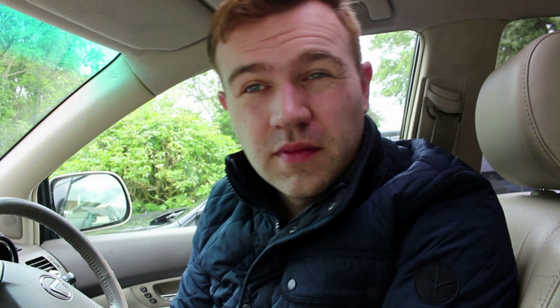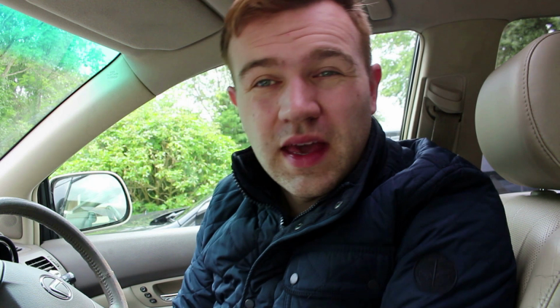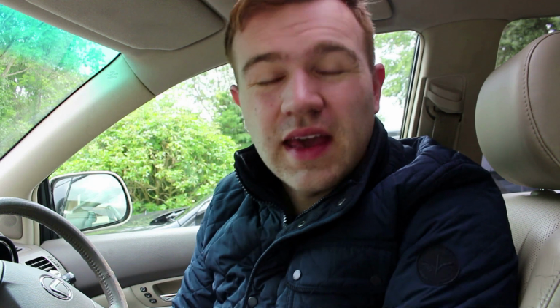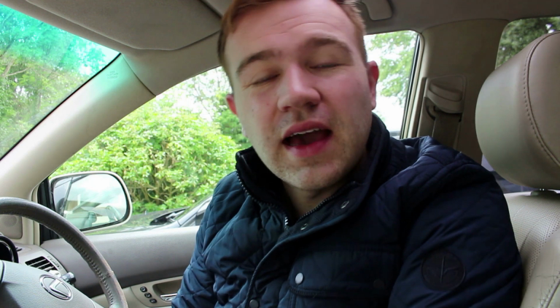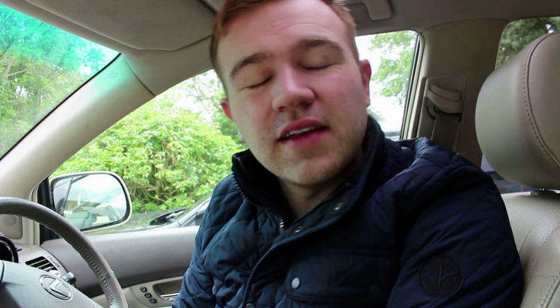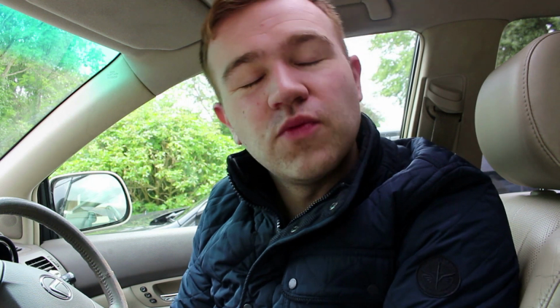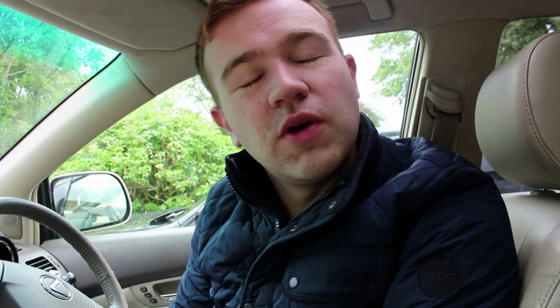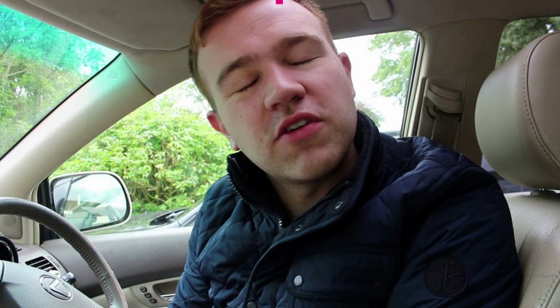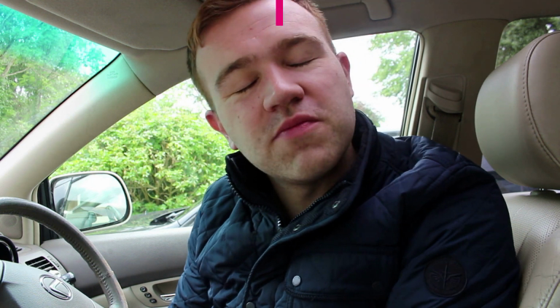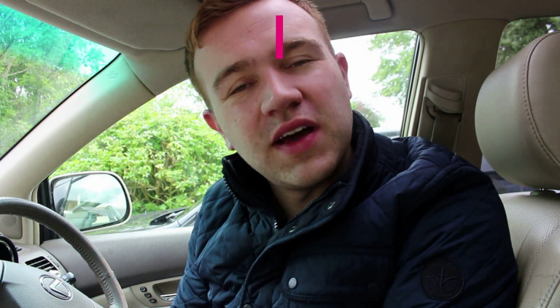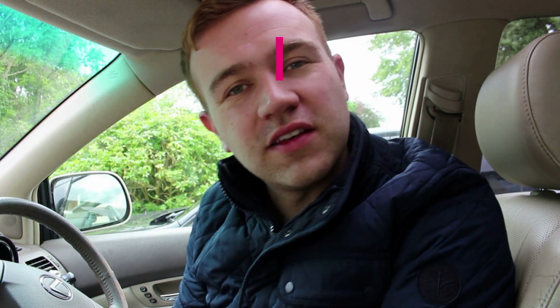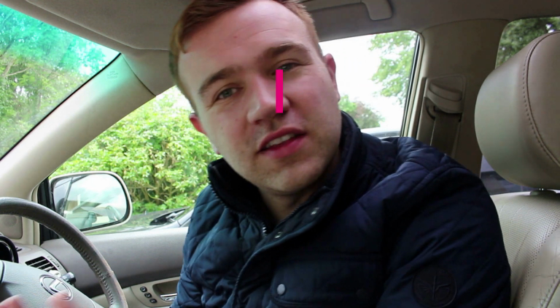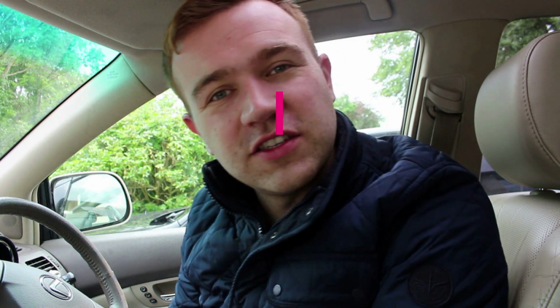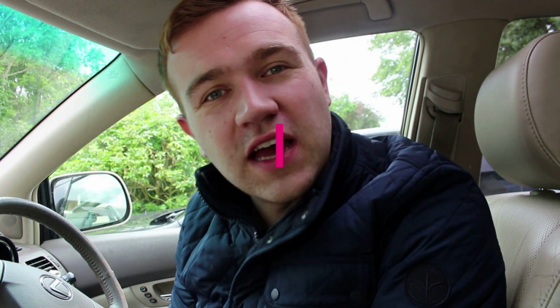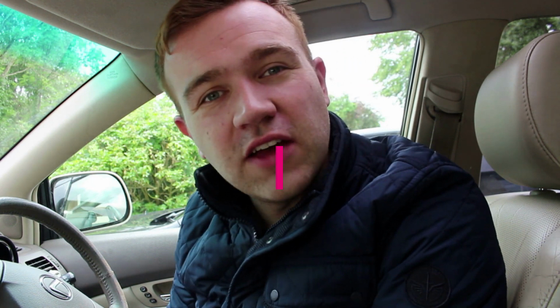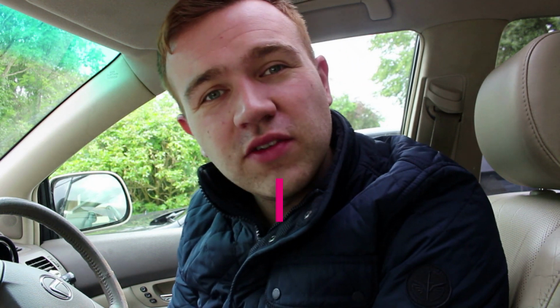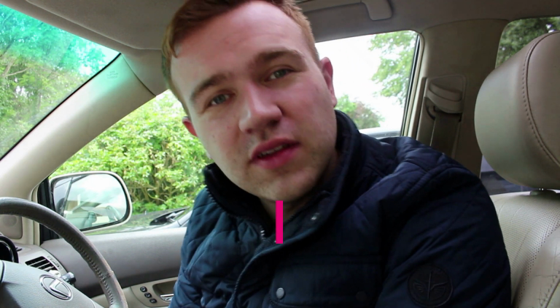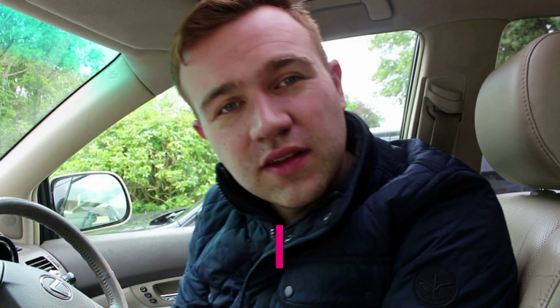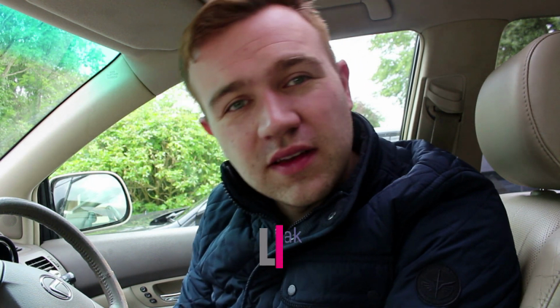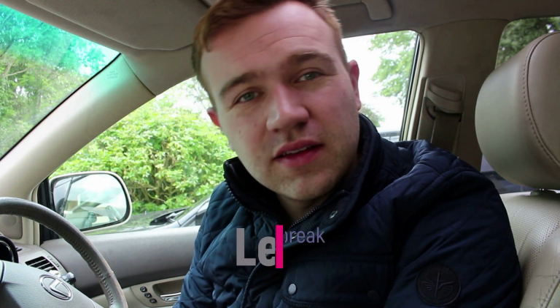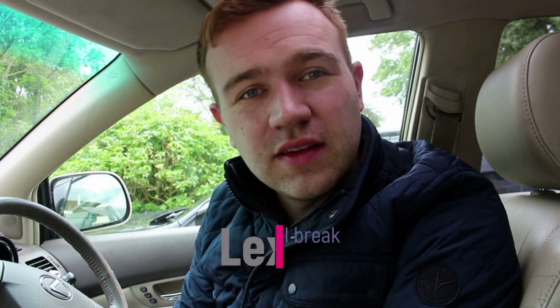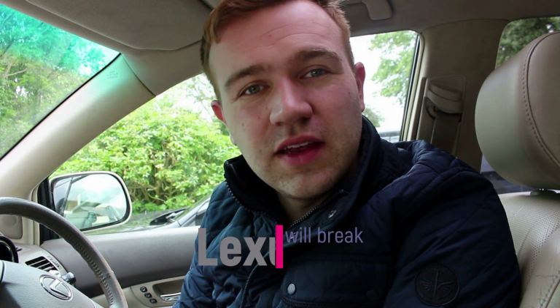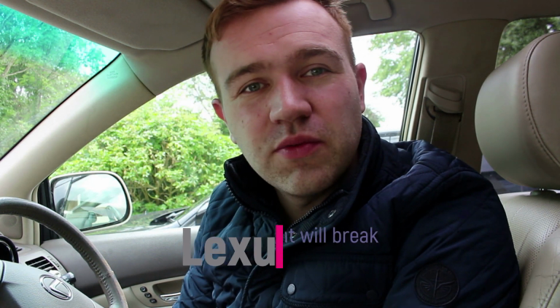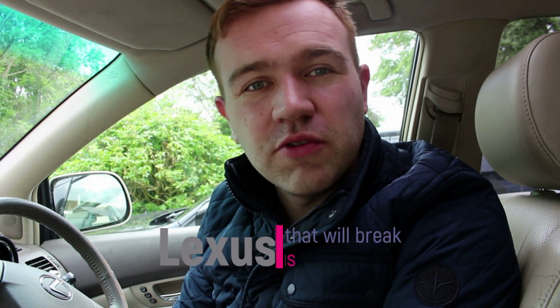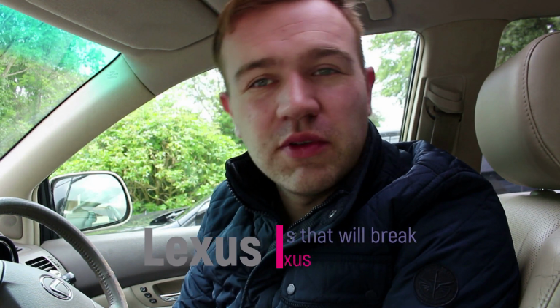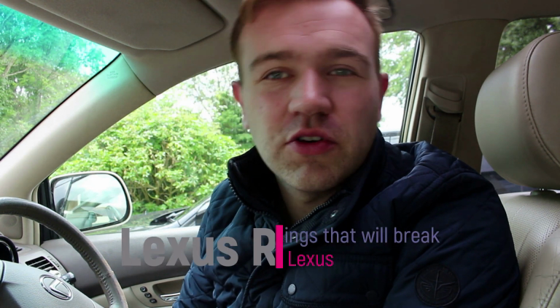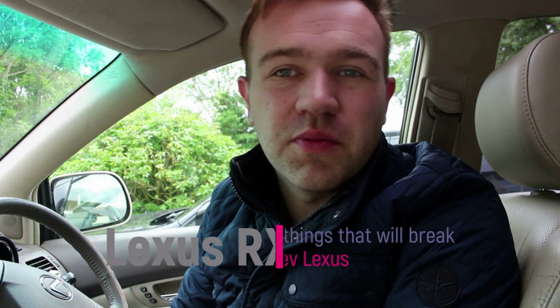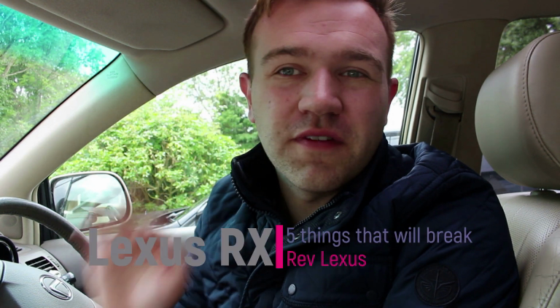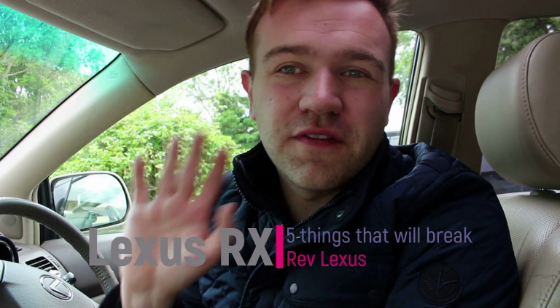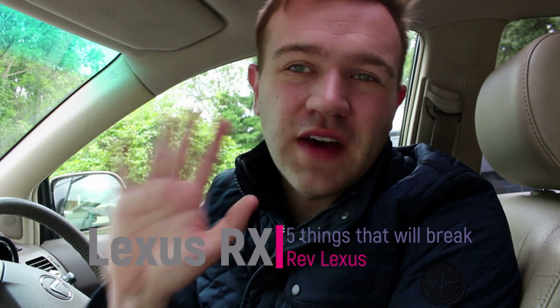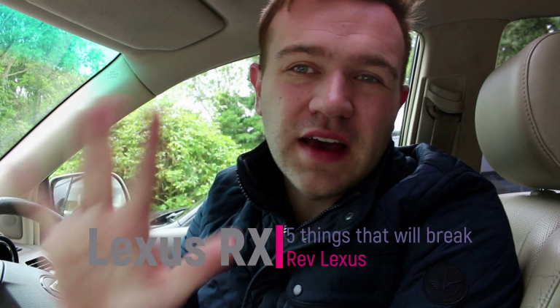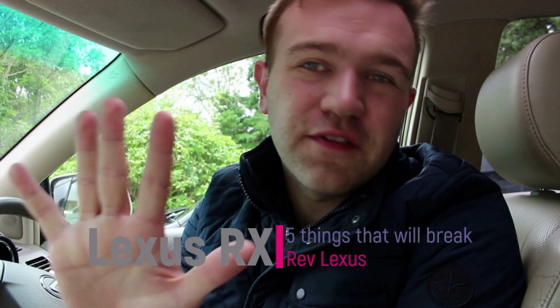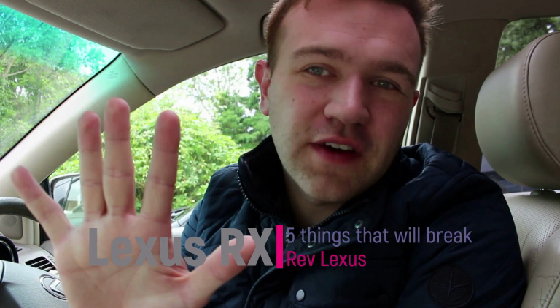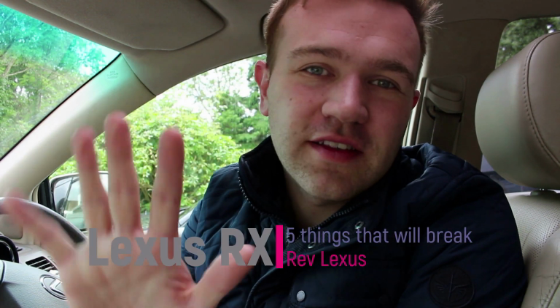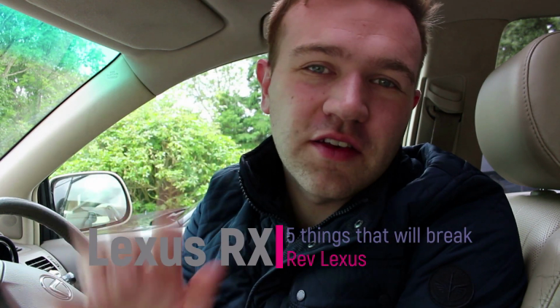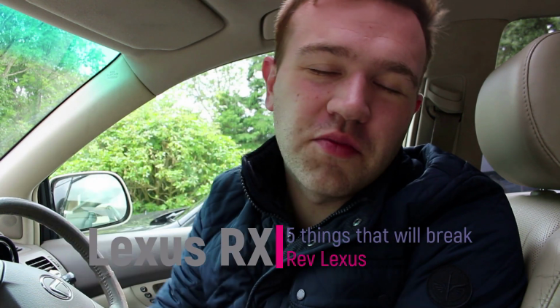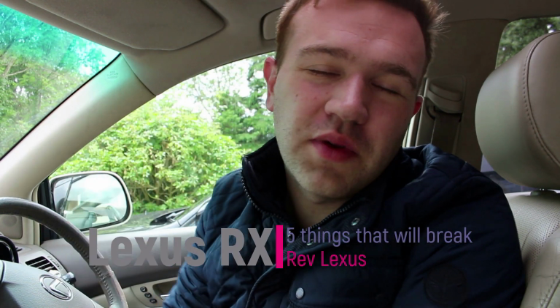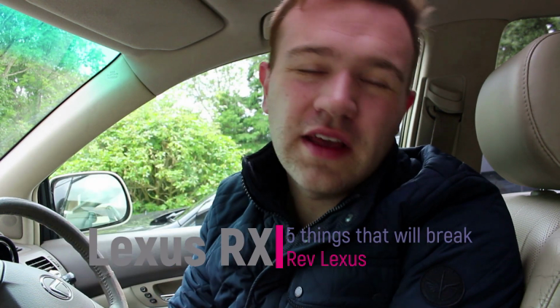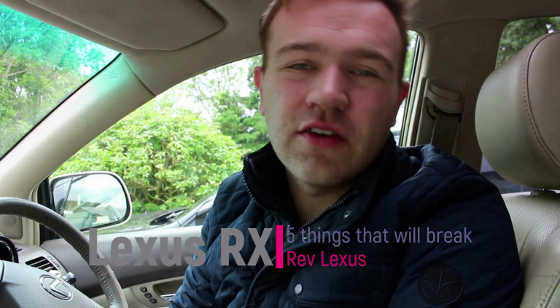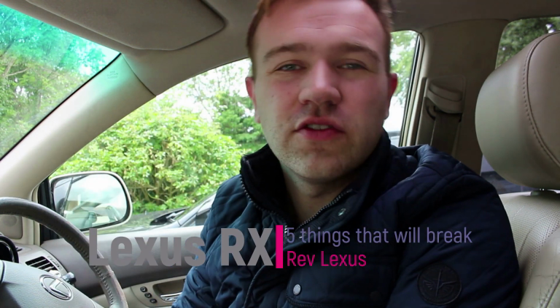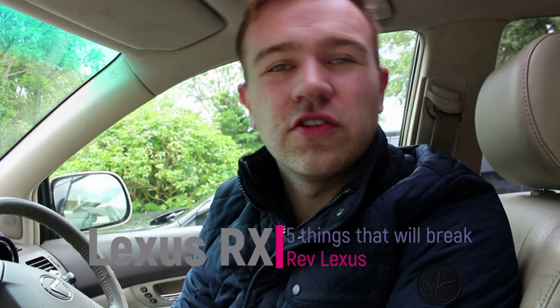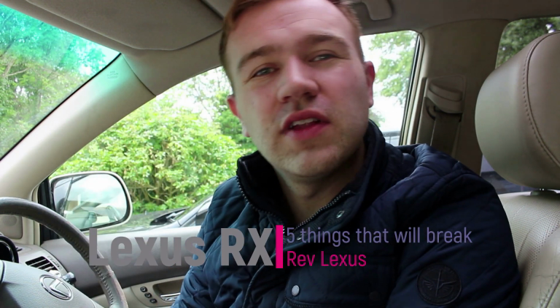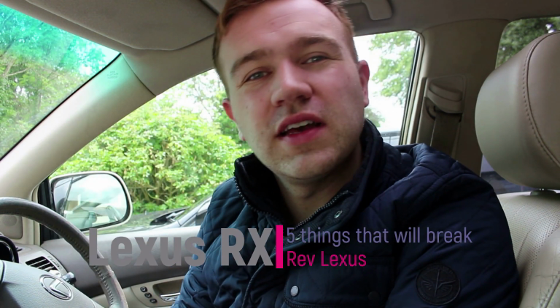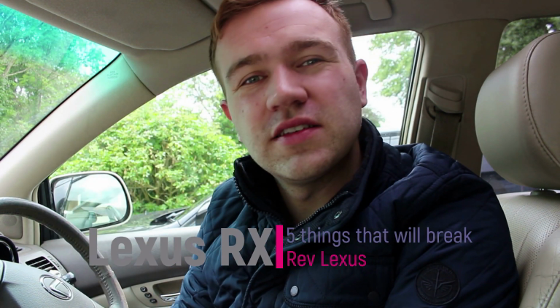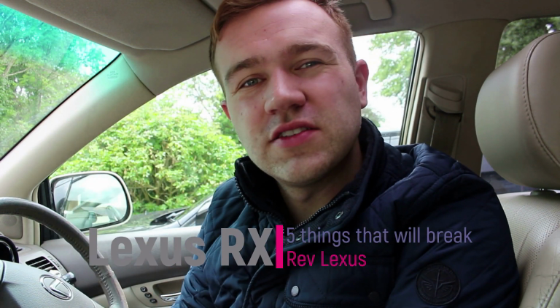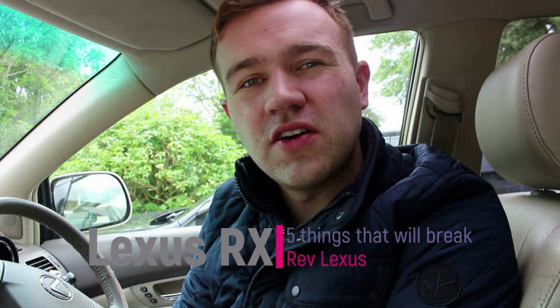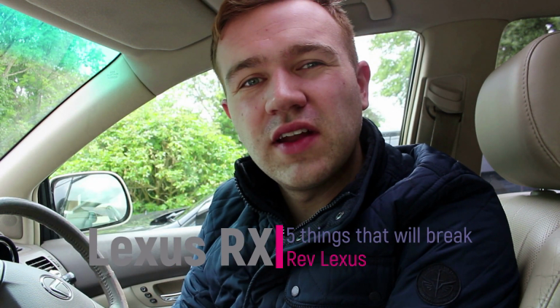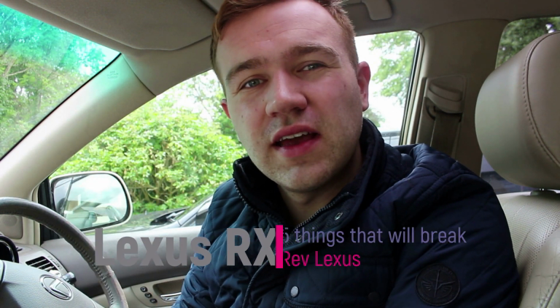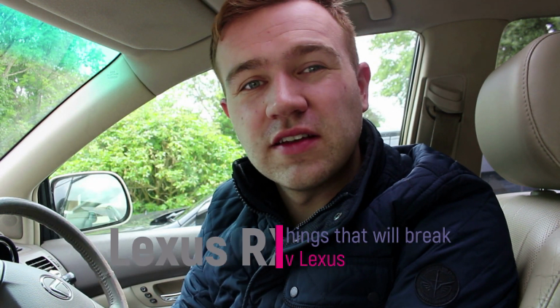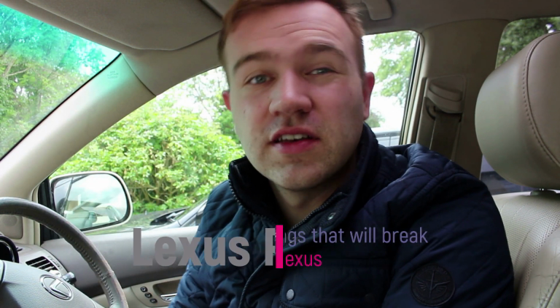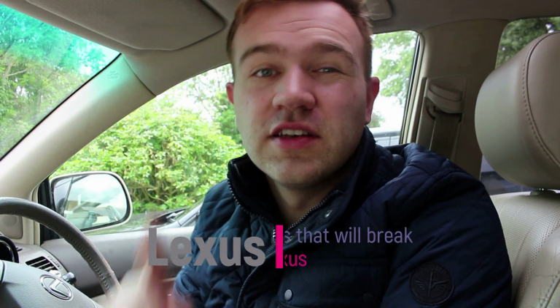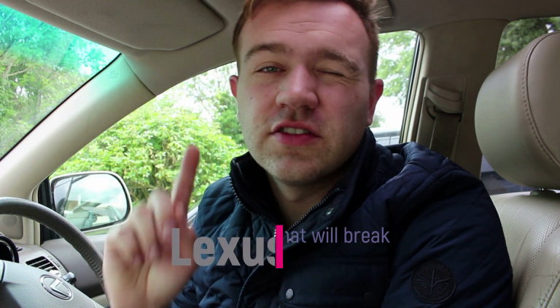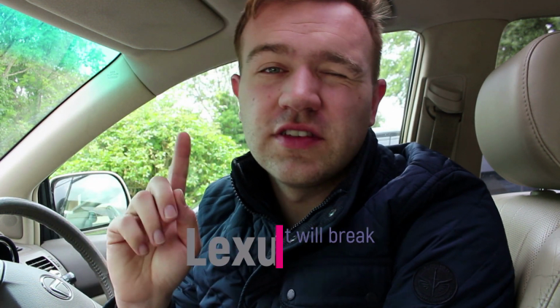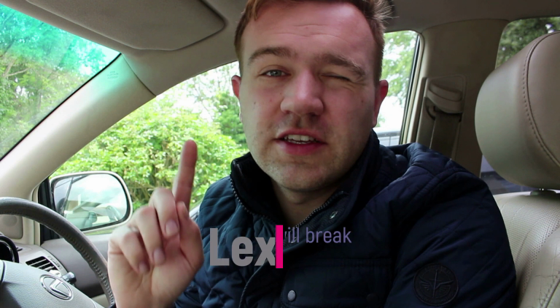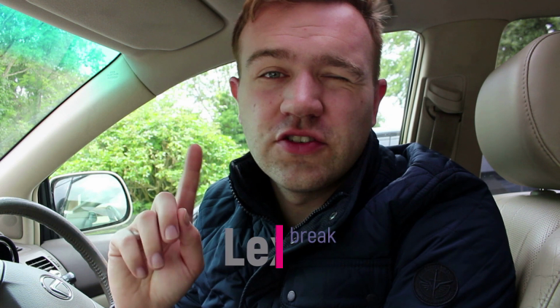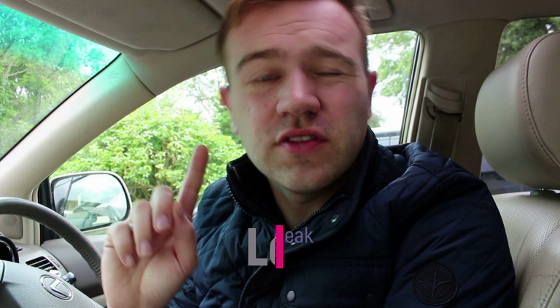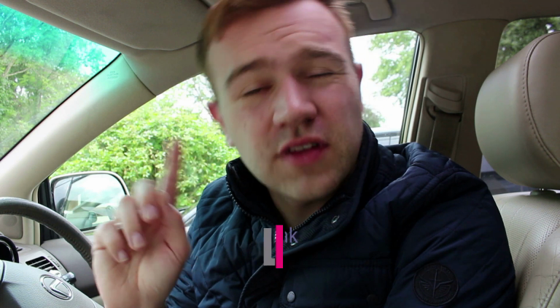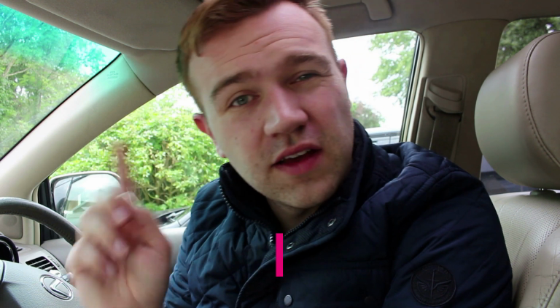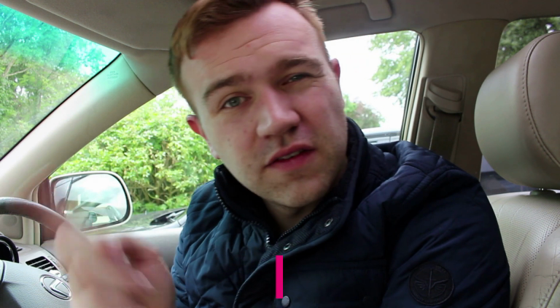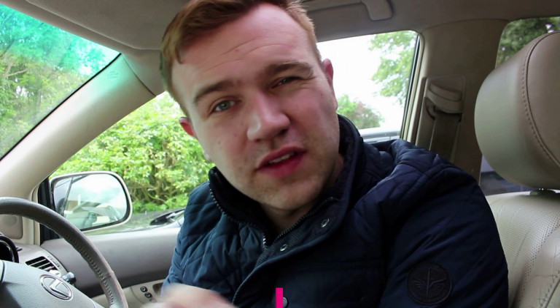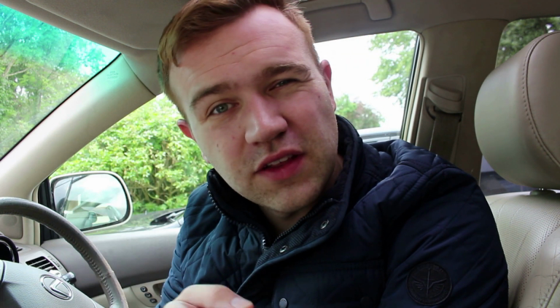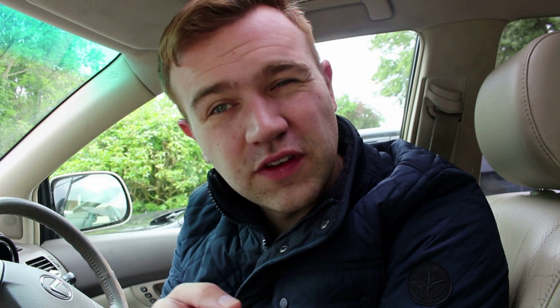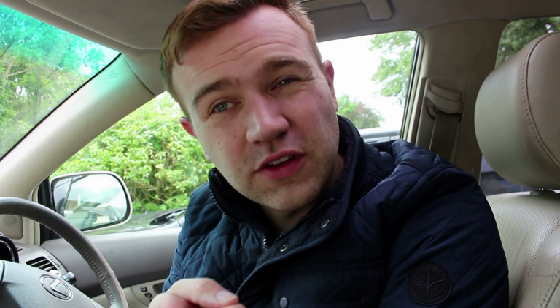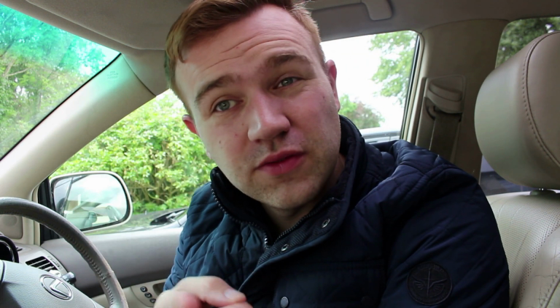Hey guys, welcome back to the channel. Today we're going to be talking about 5 things that will break on your Lexus RX, so stay tuned for this video.